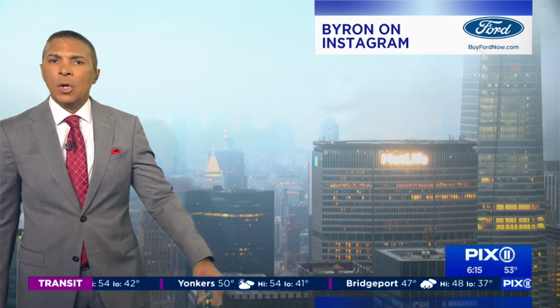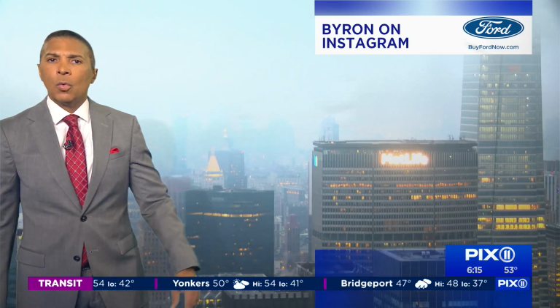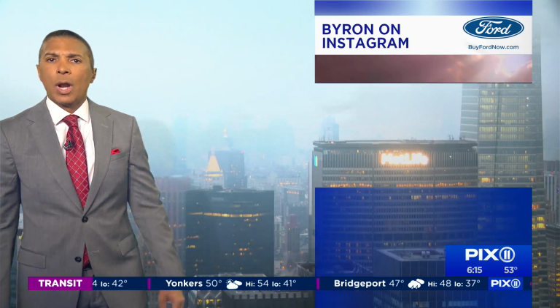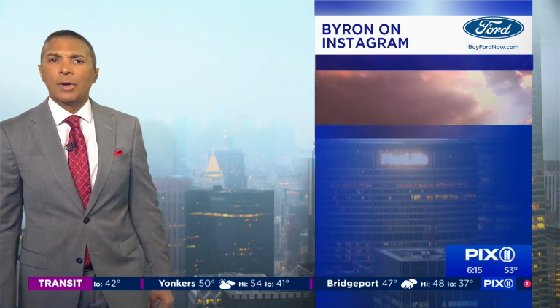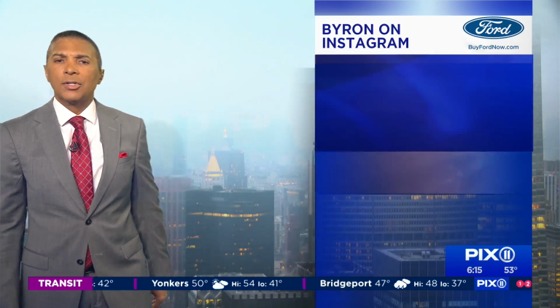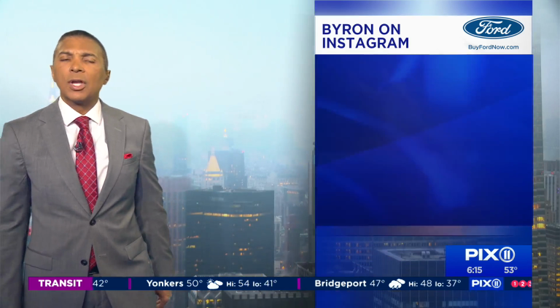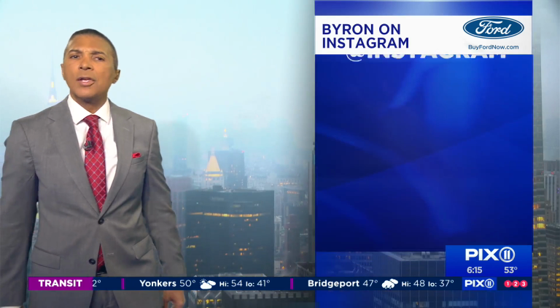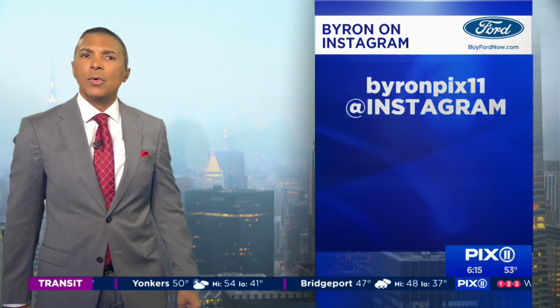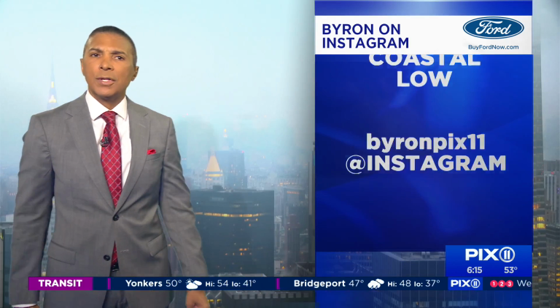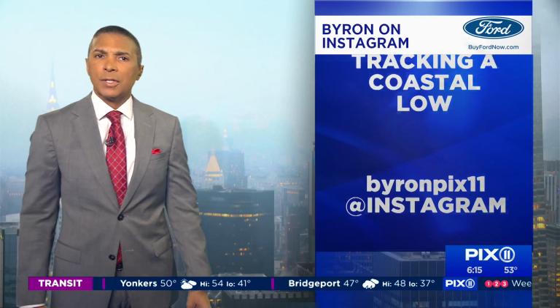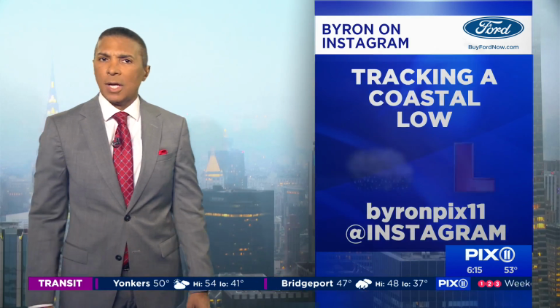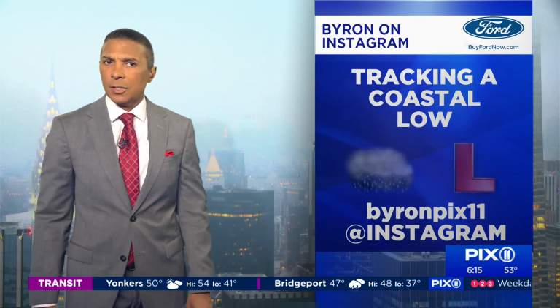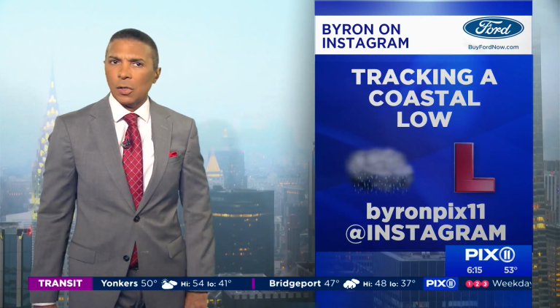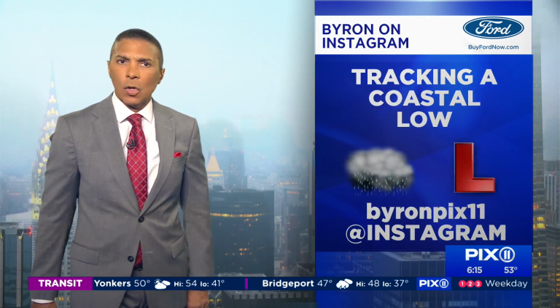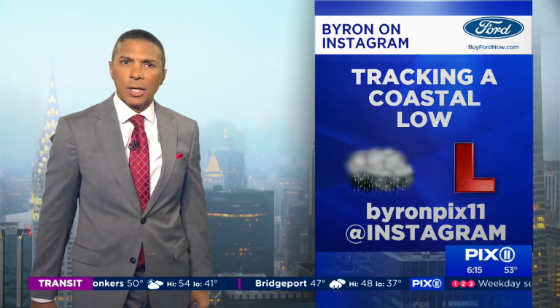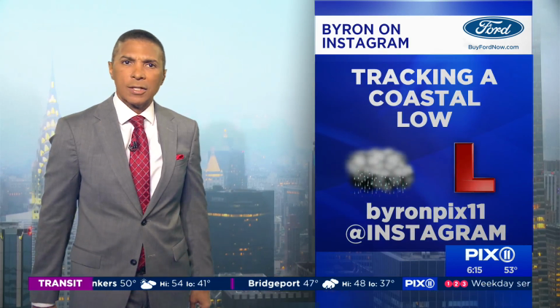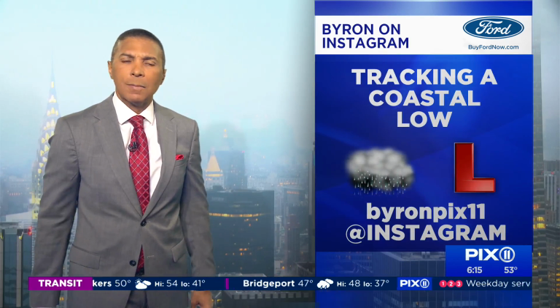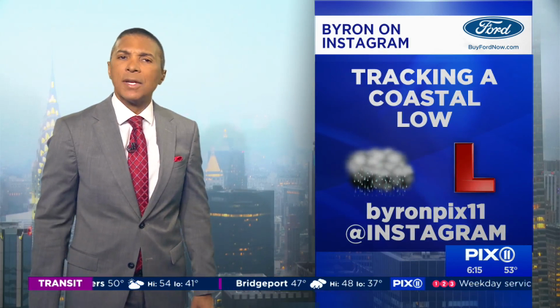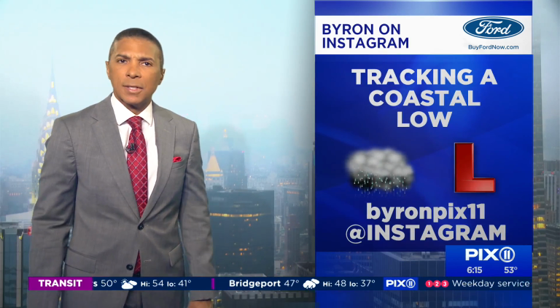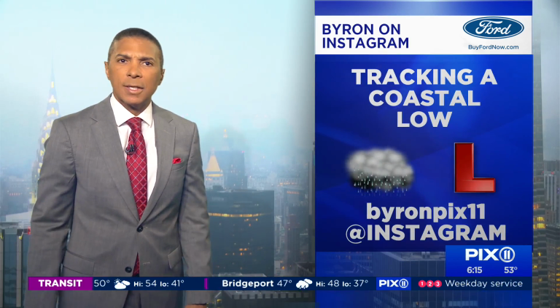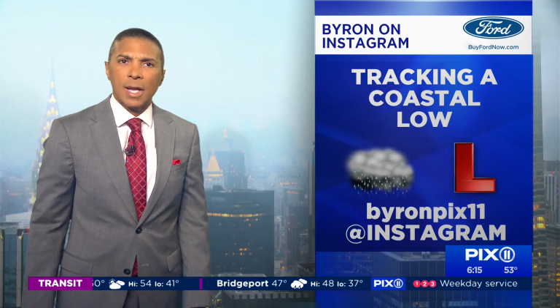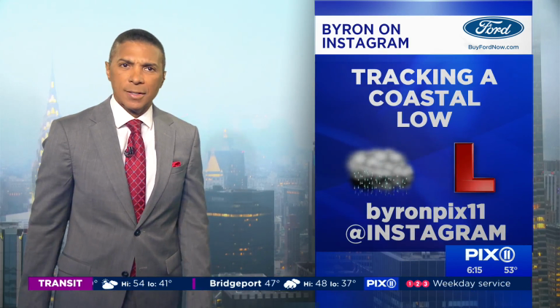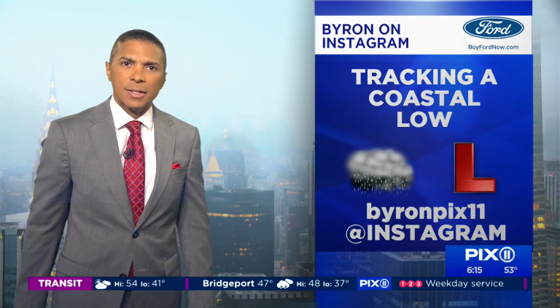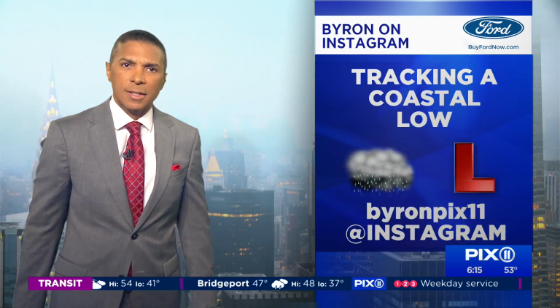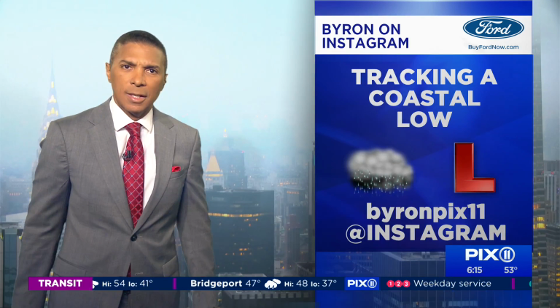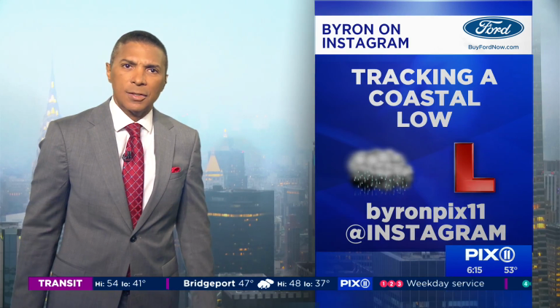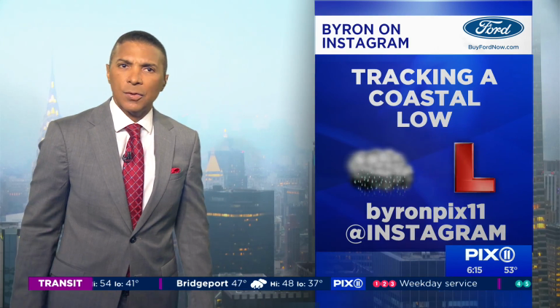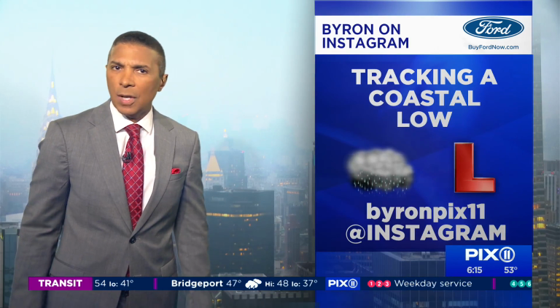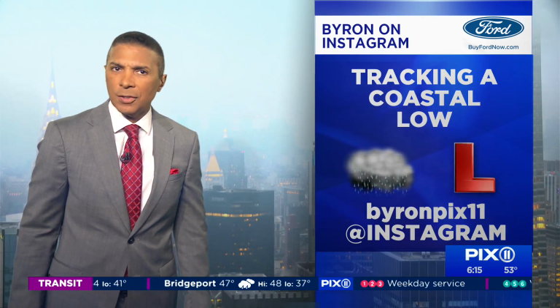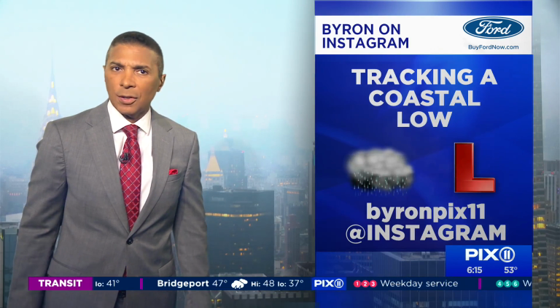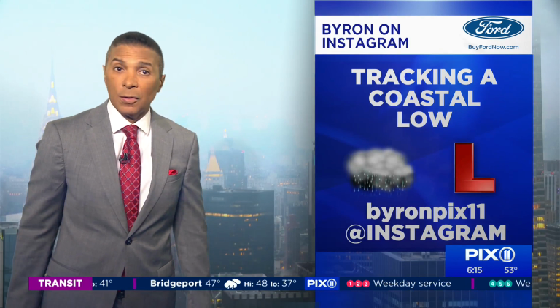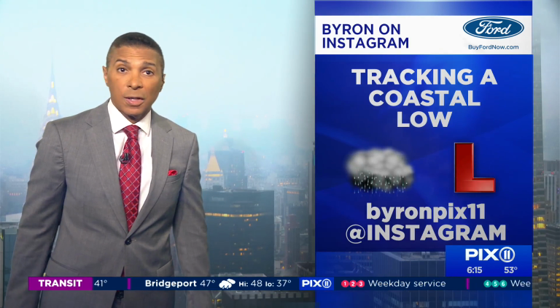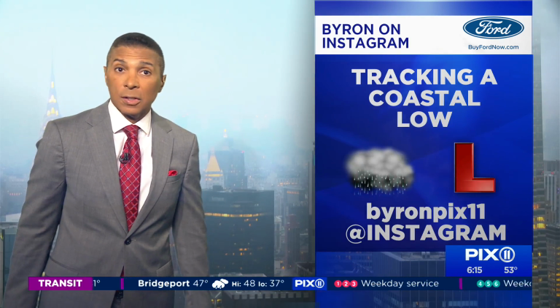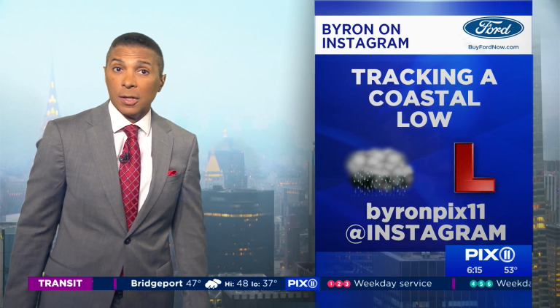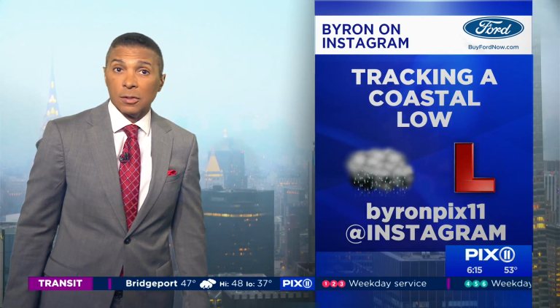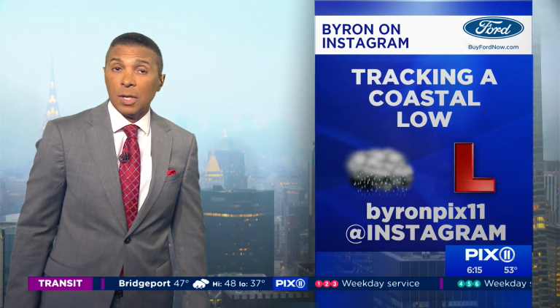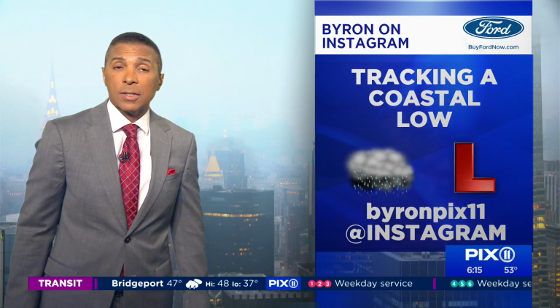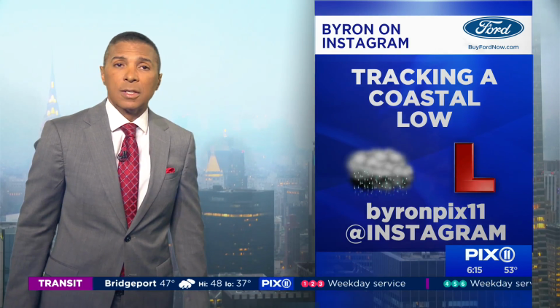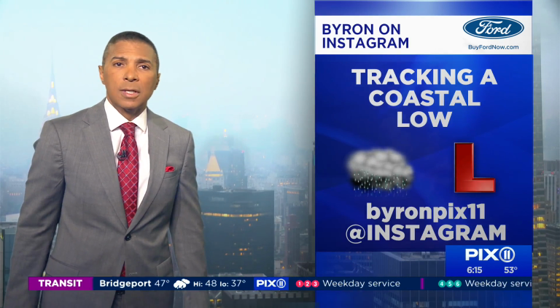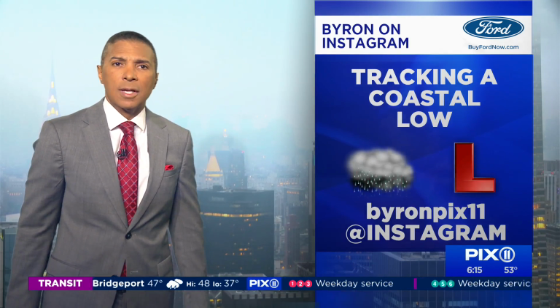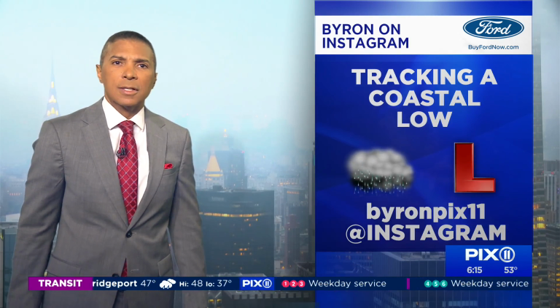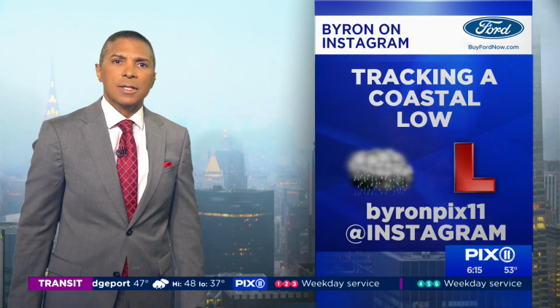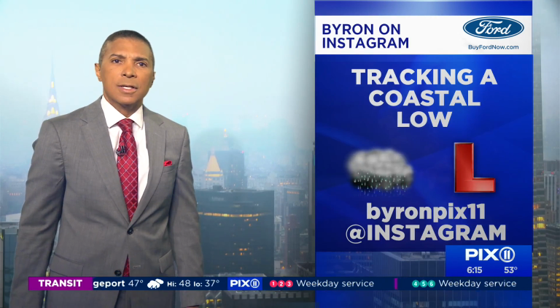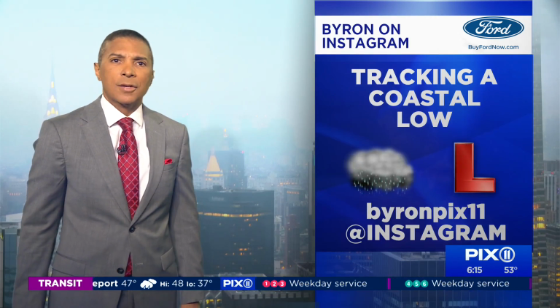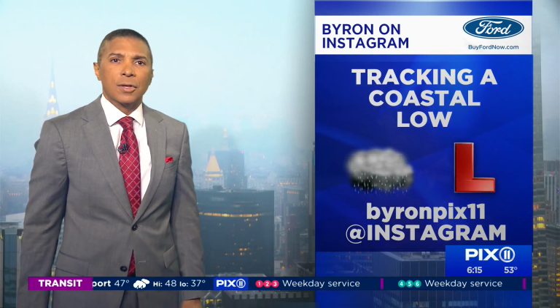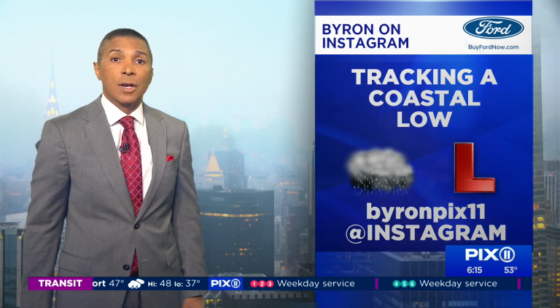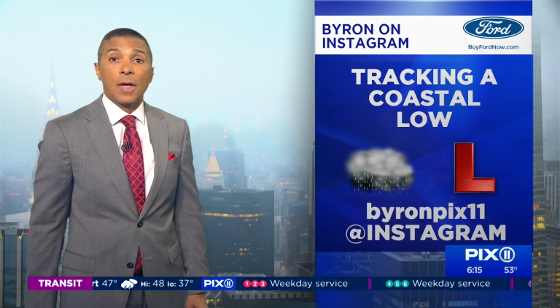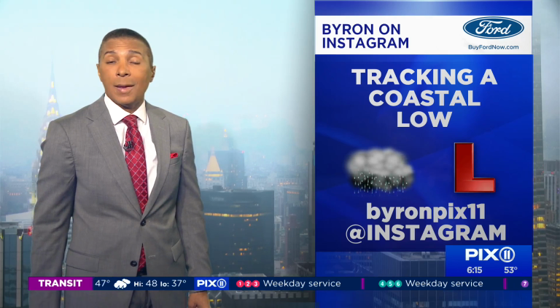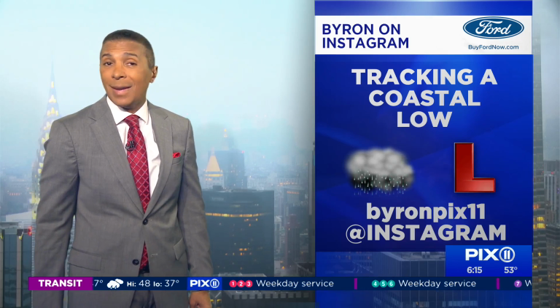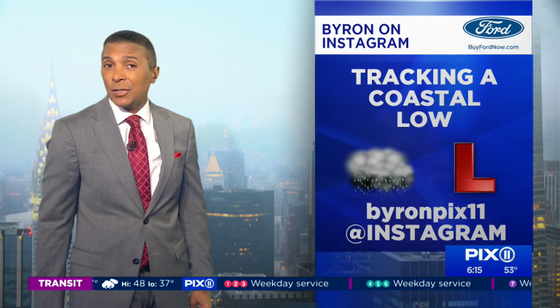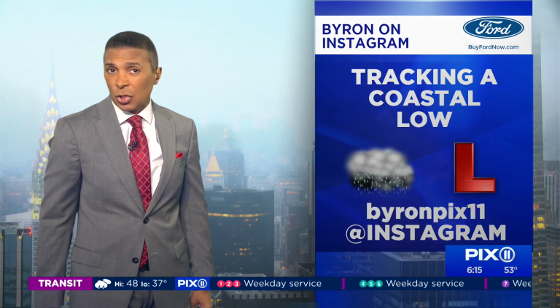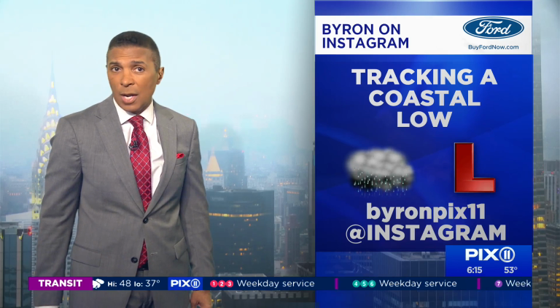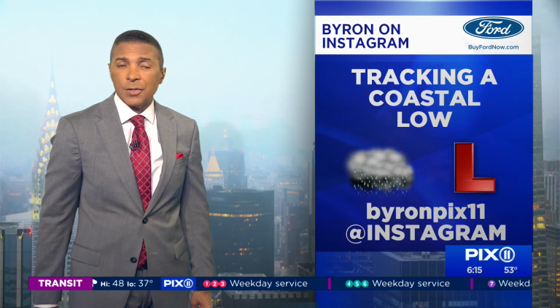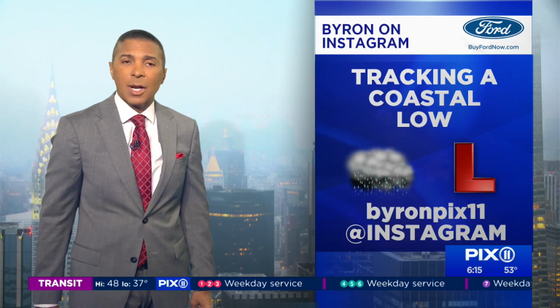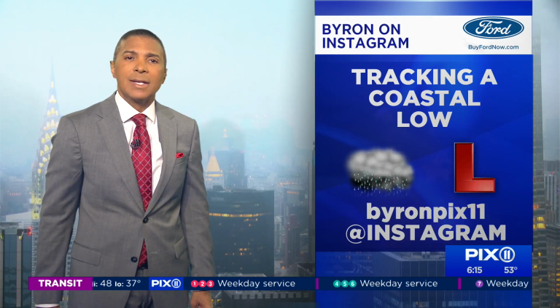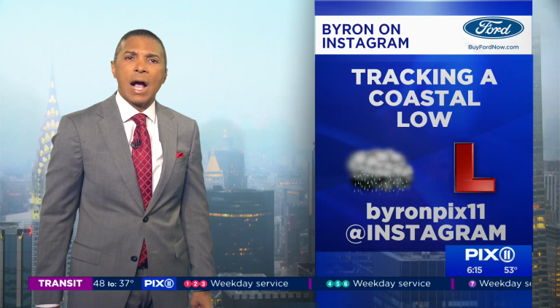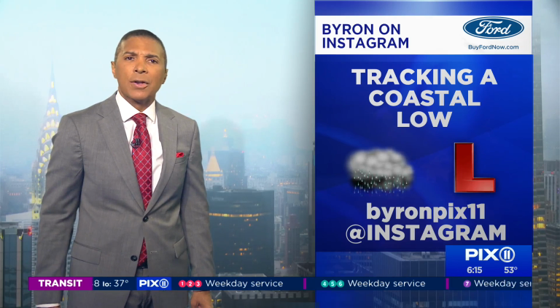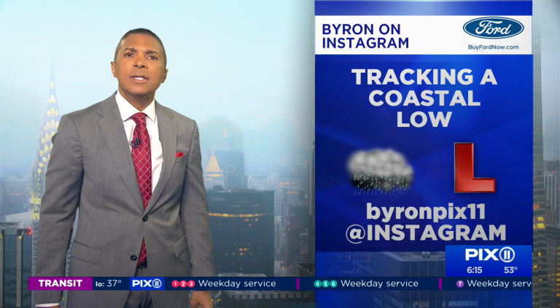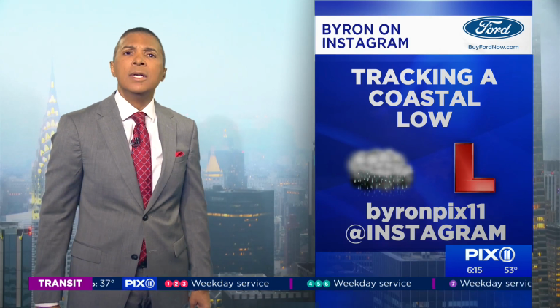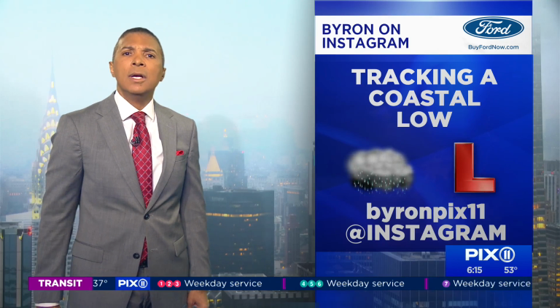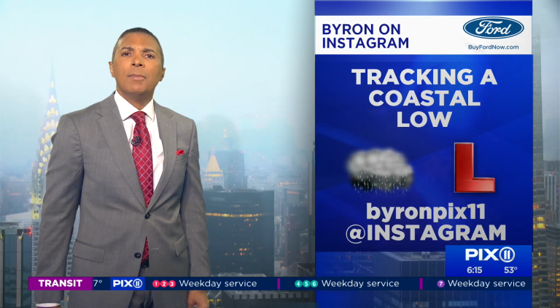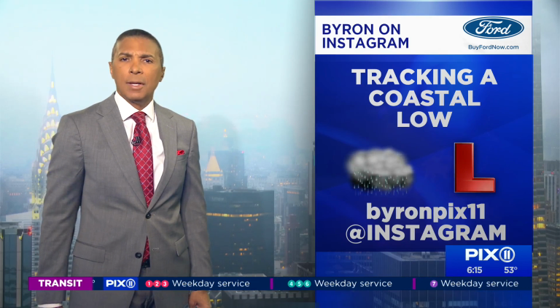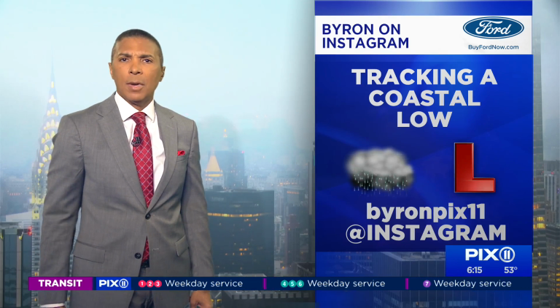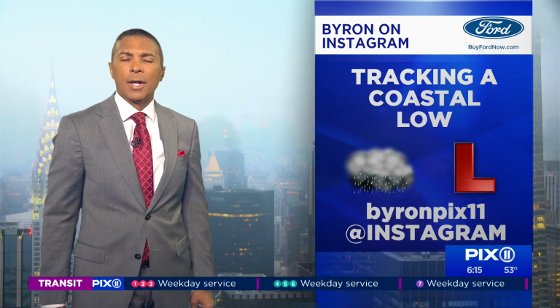What I'm going to tell you is it doesn't look as menacing as it did two days ago. Doesn't look as menacing as it did yesterday. Now that may change — I doubt it, but it may.